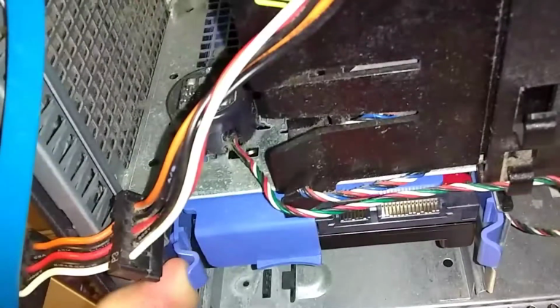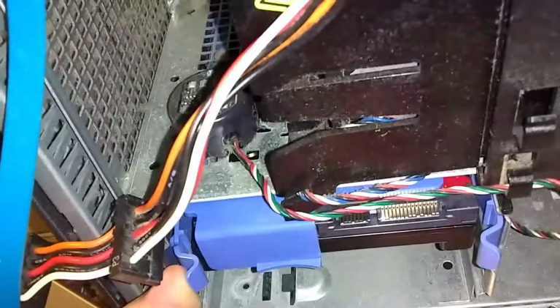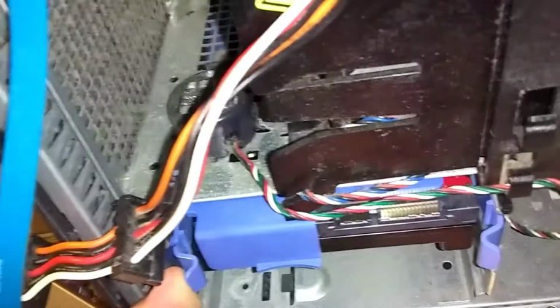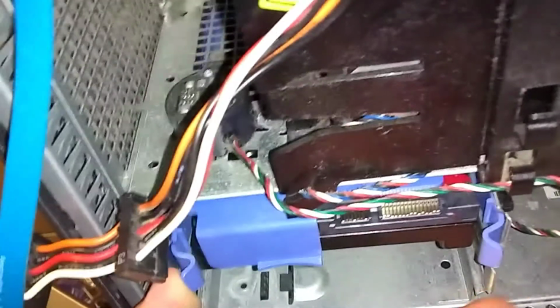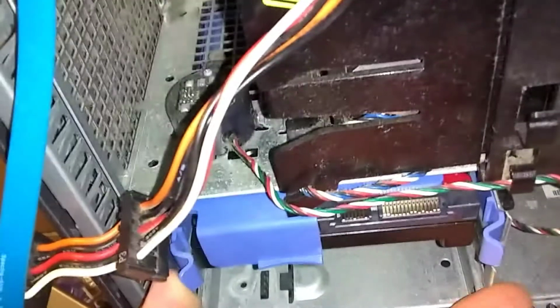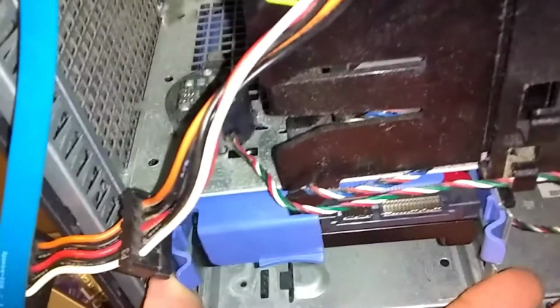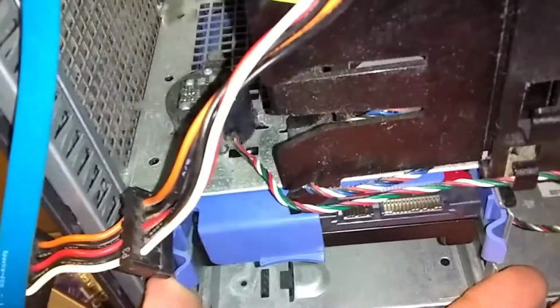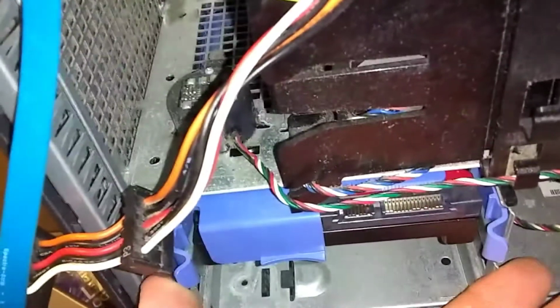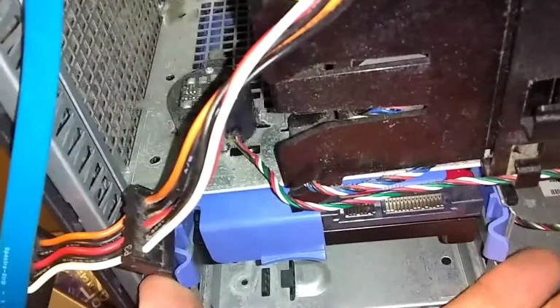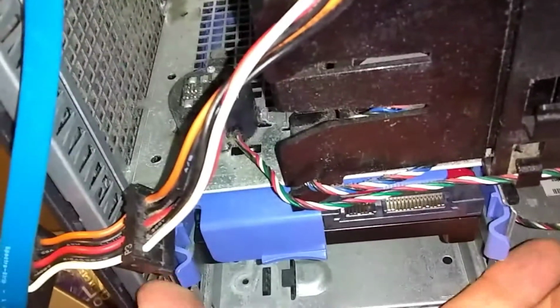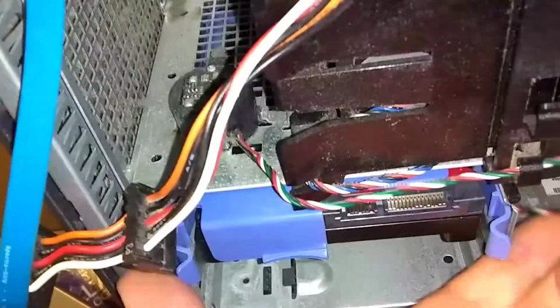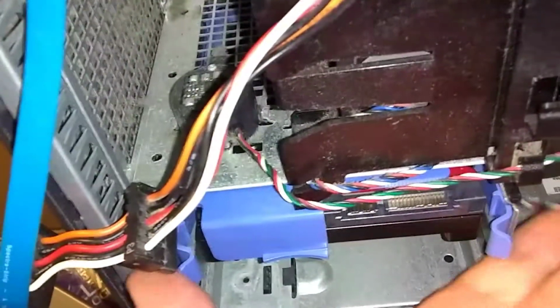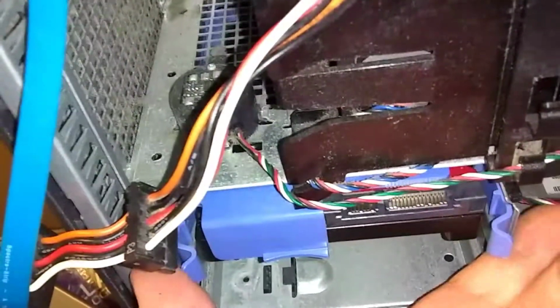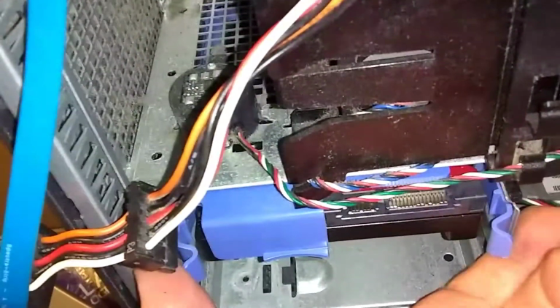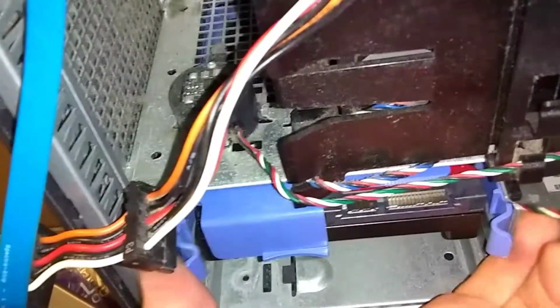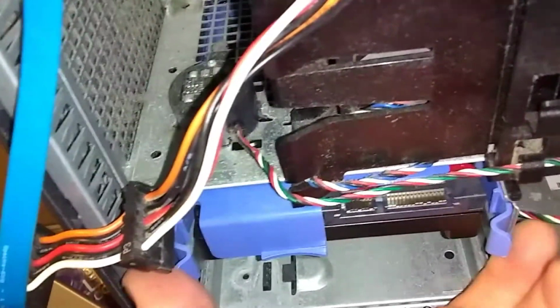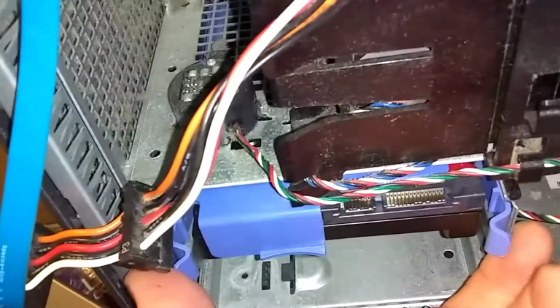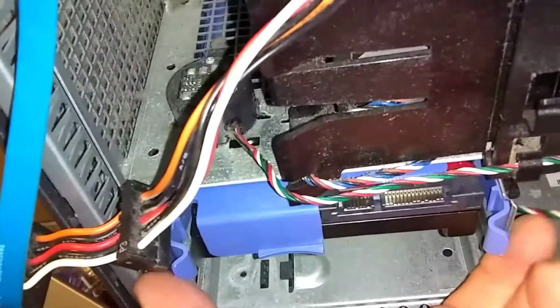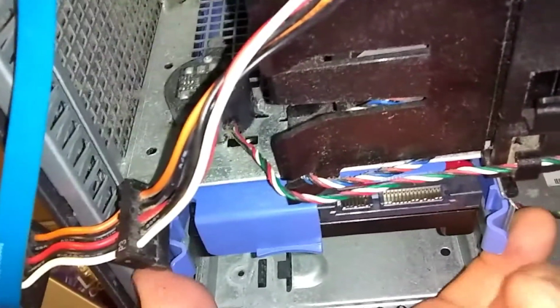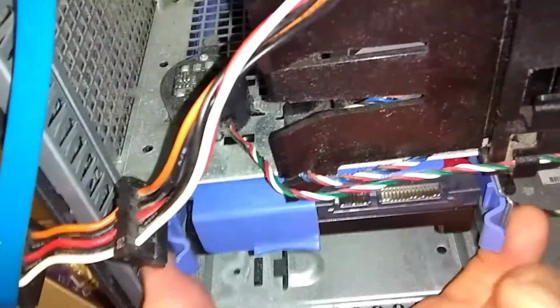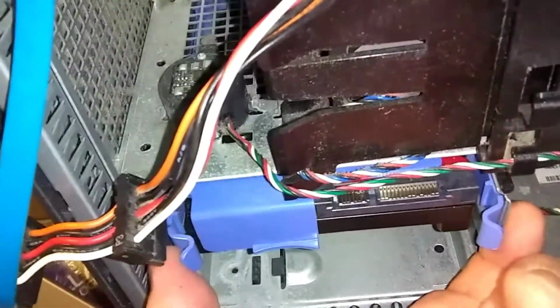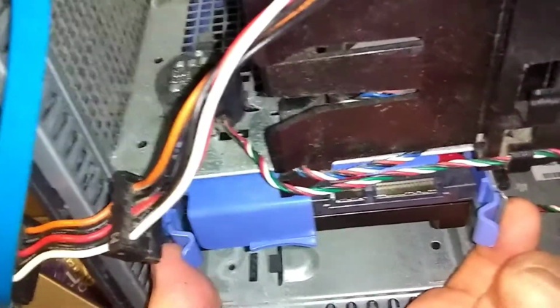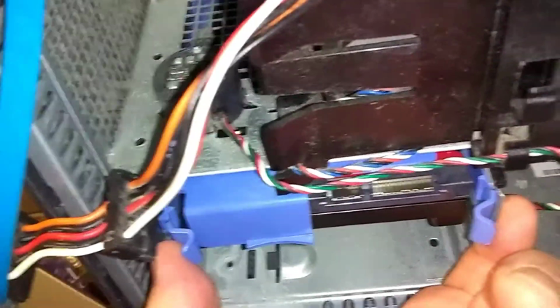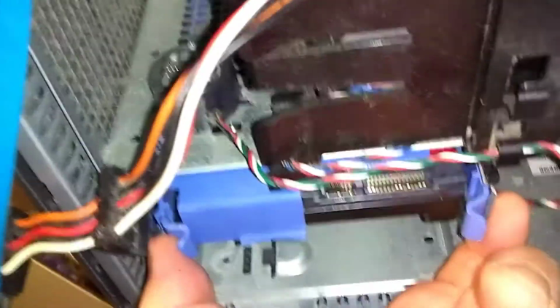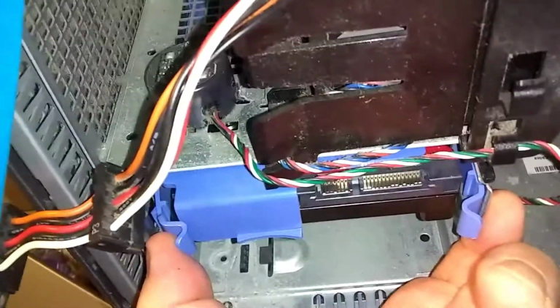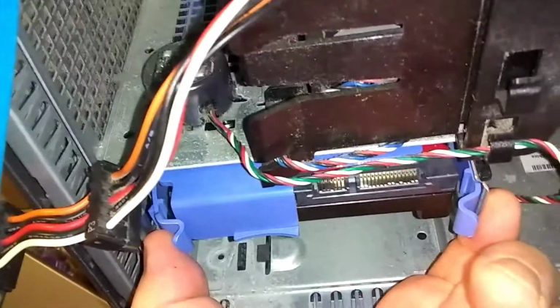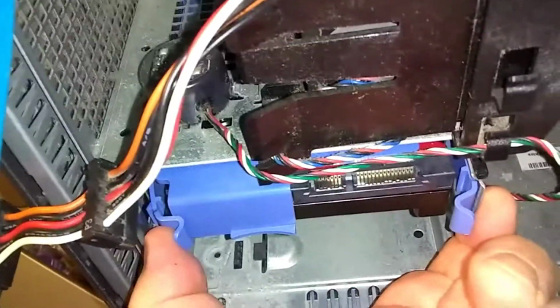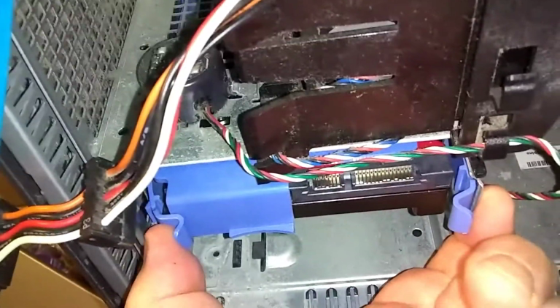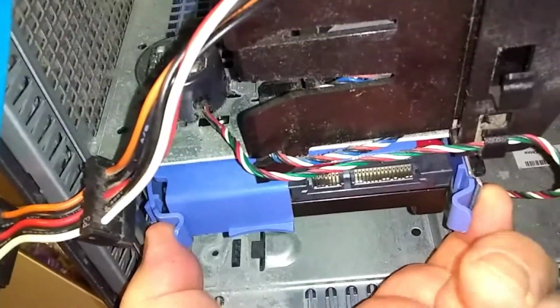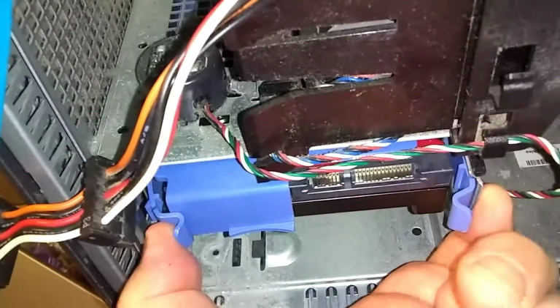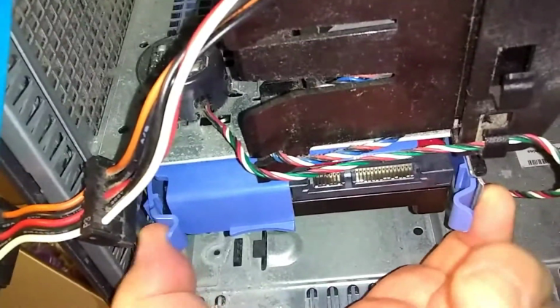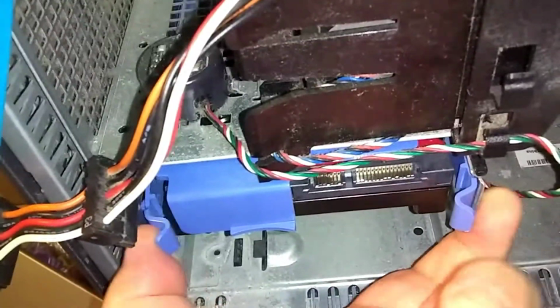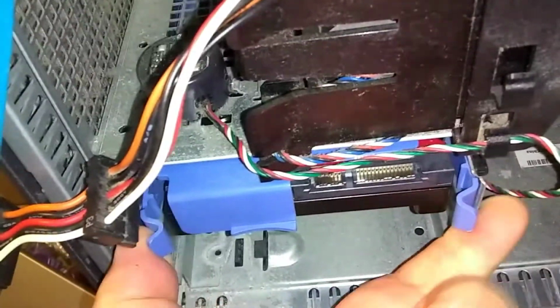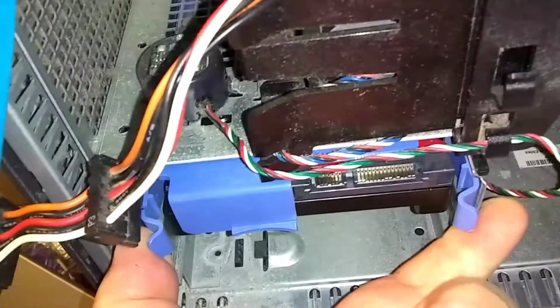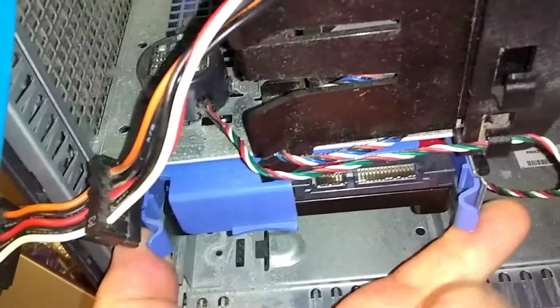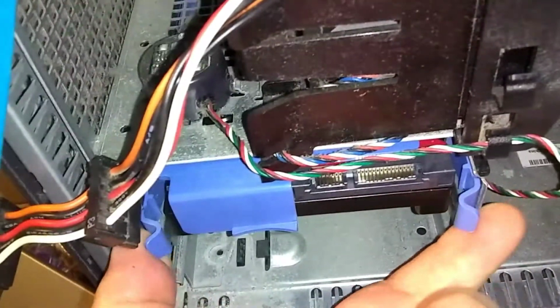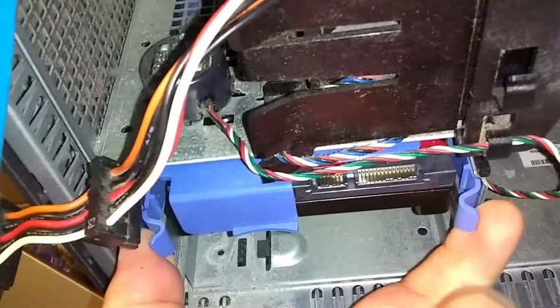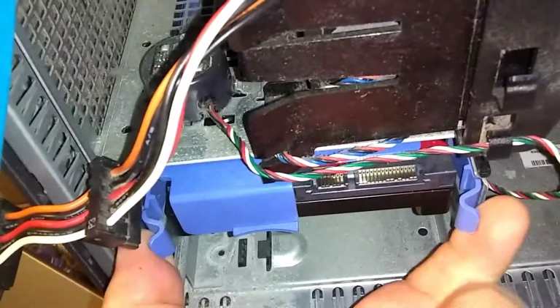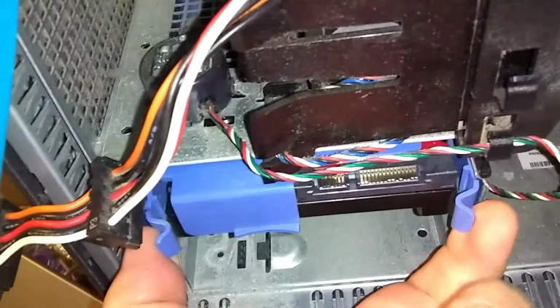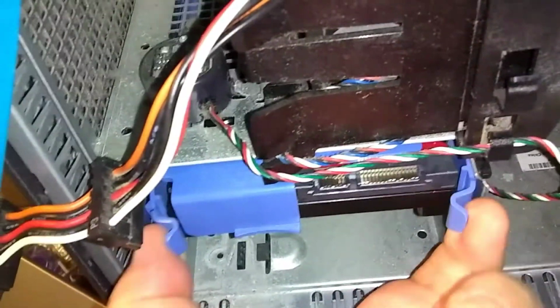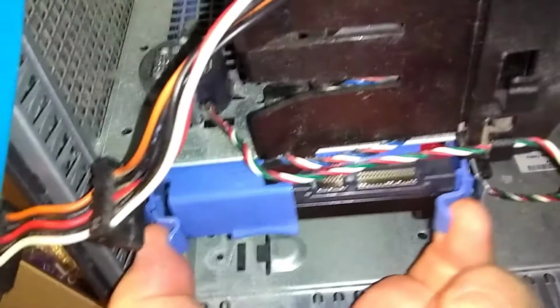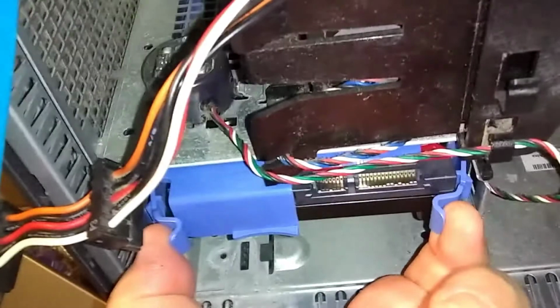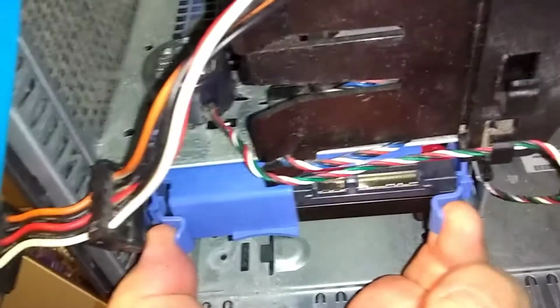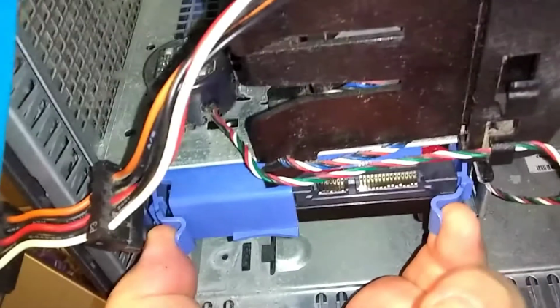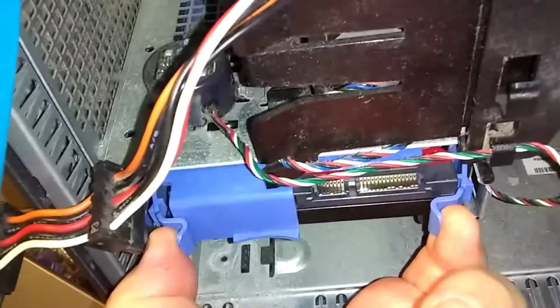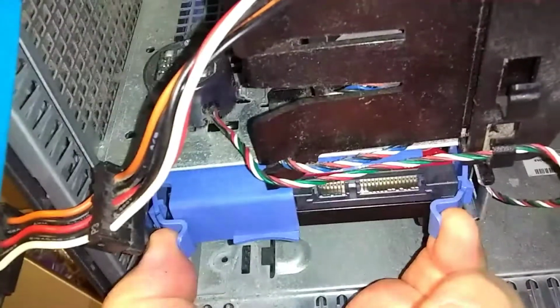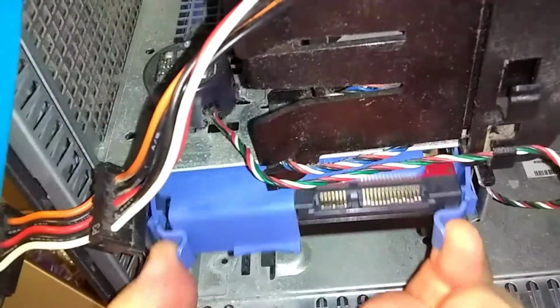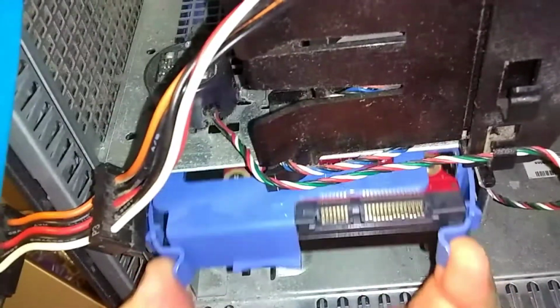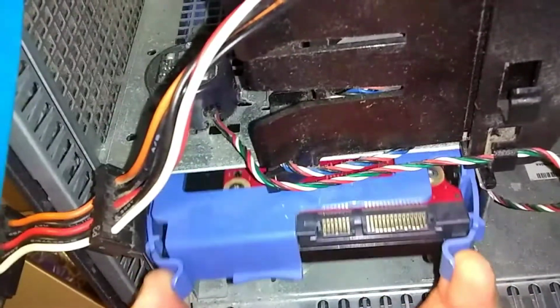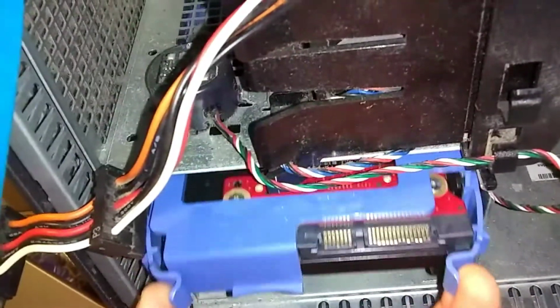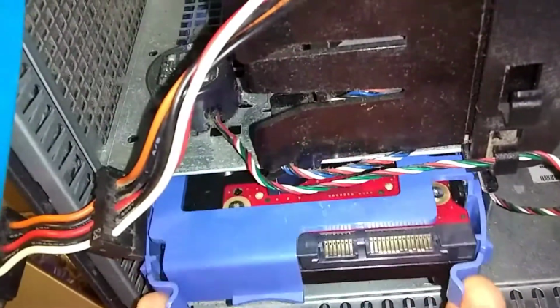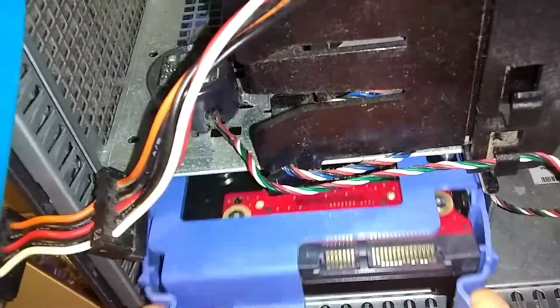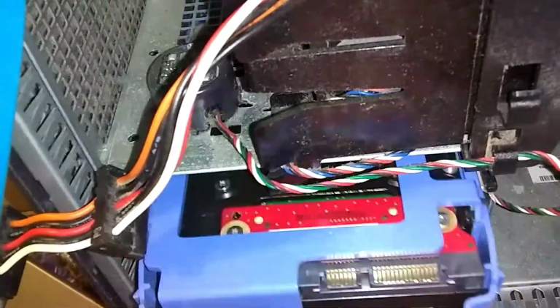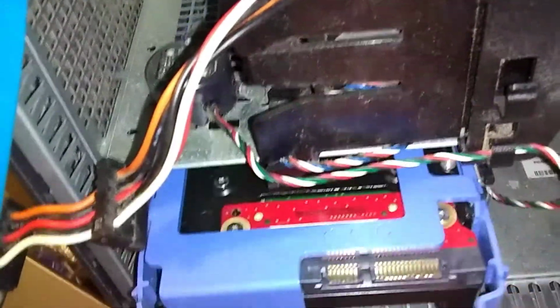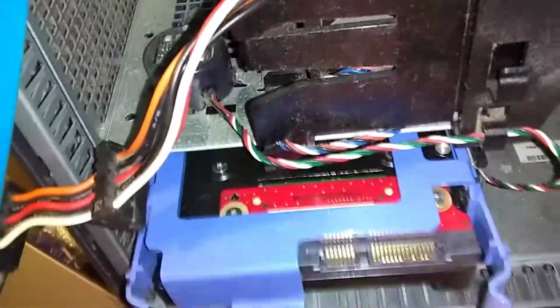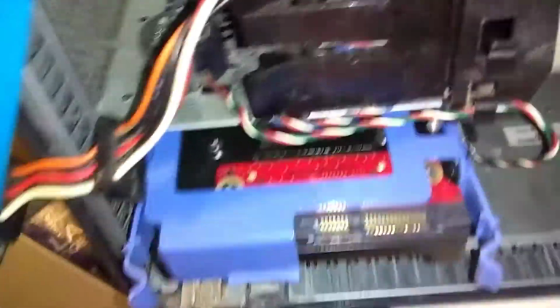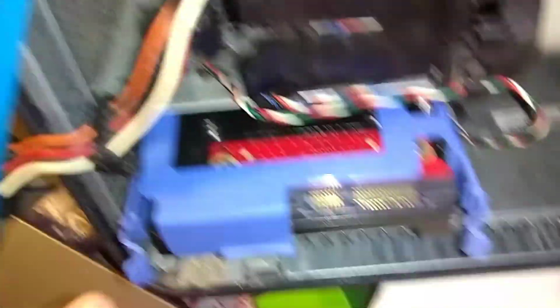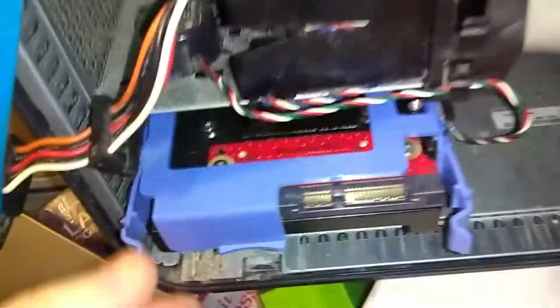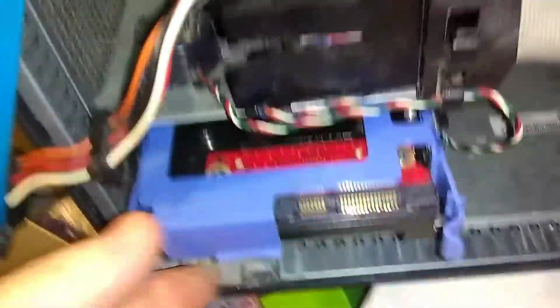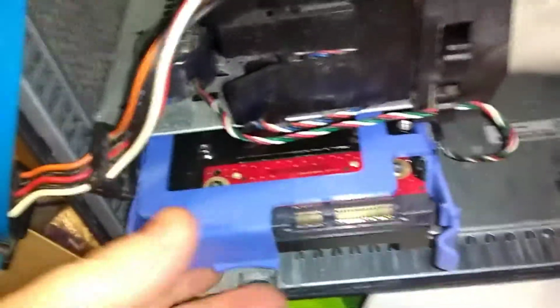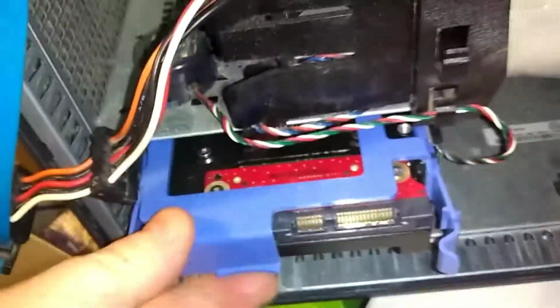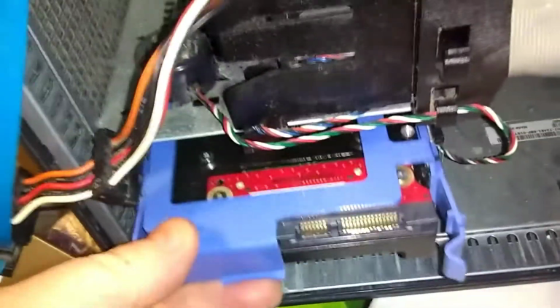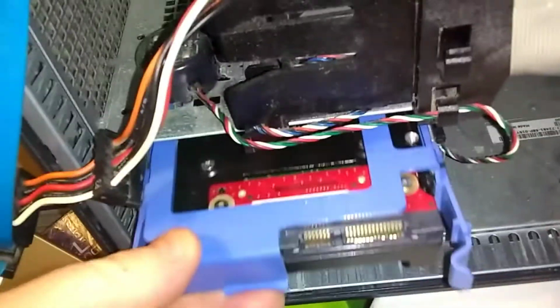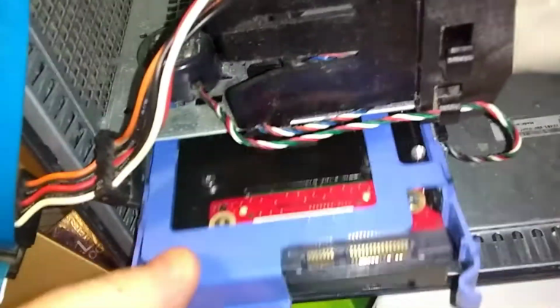You're just going to grab this and squeeze these two together, then pull out. After you pull those wires.